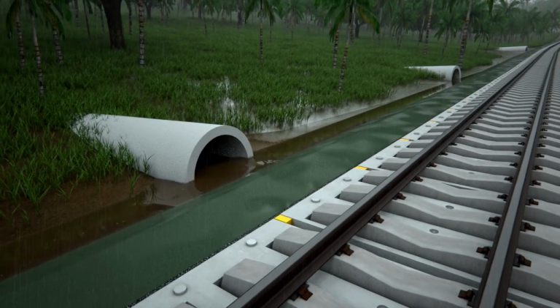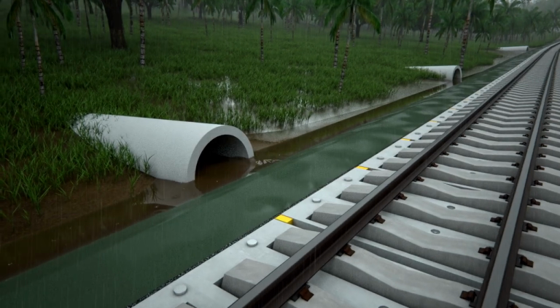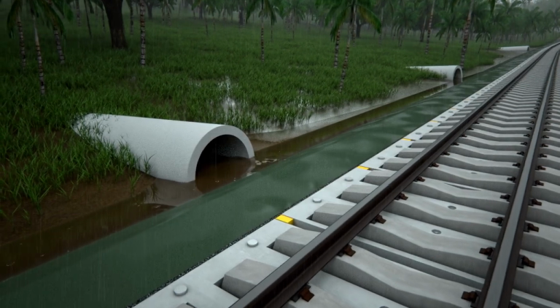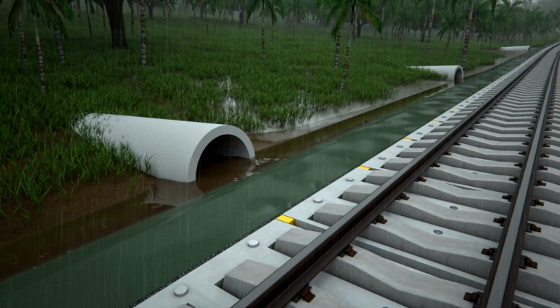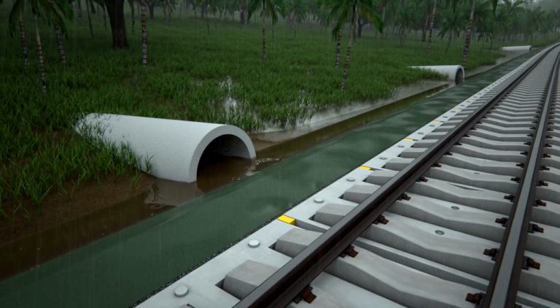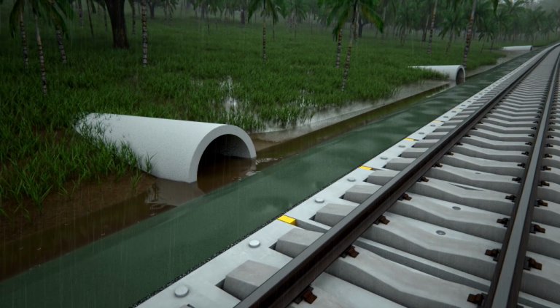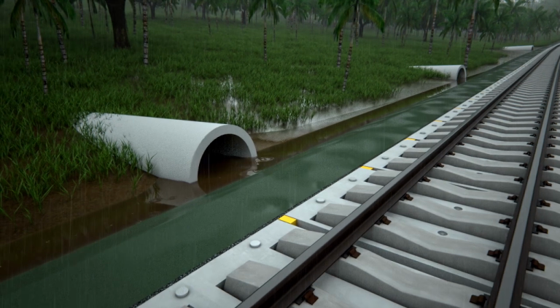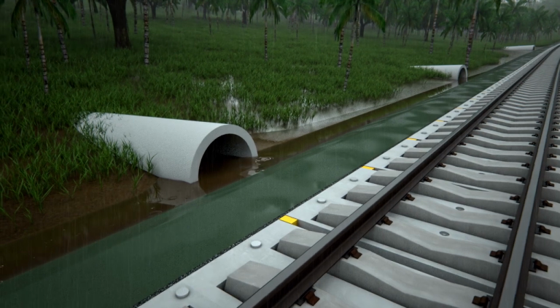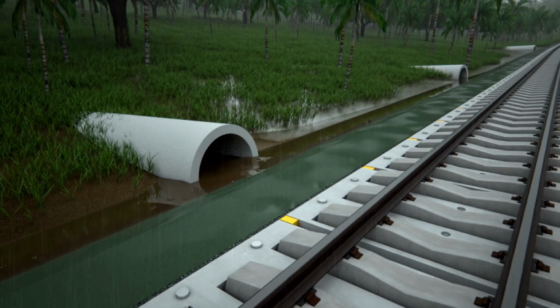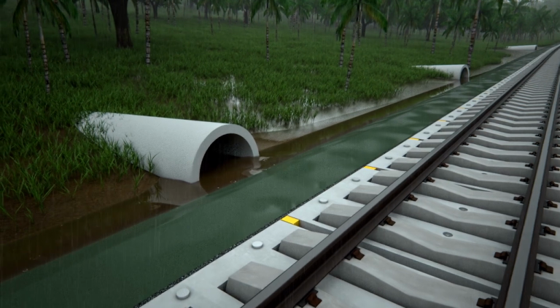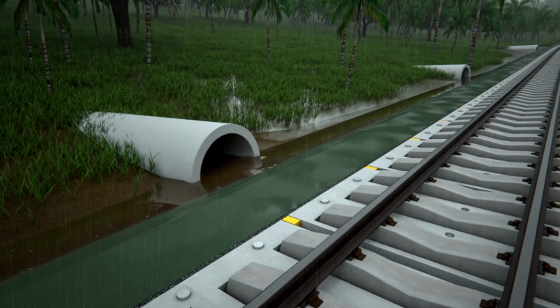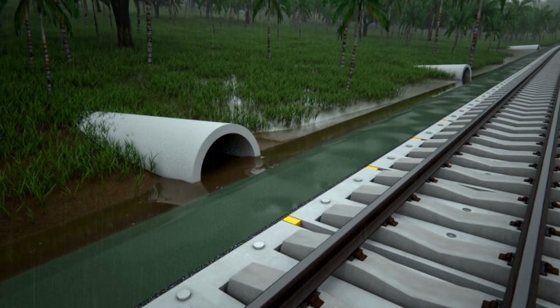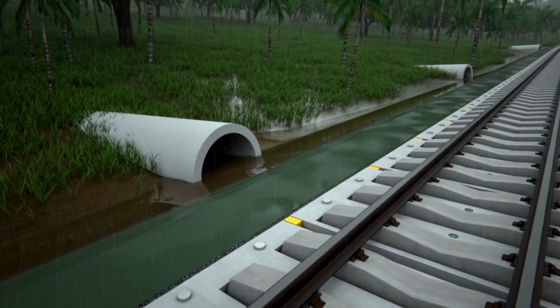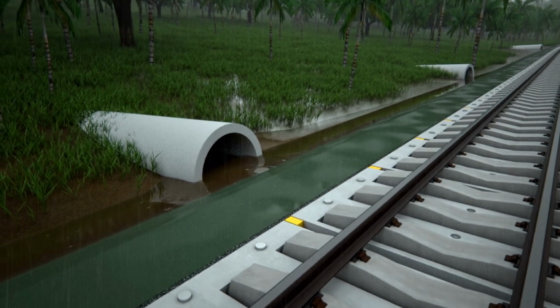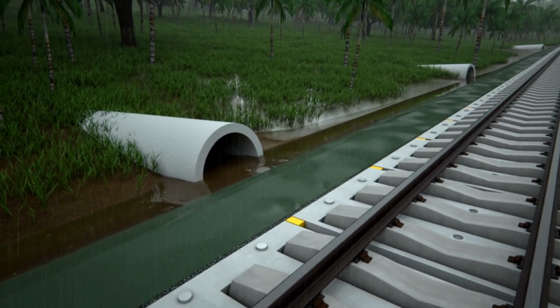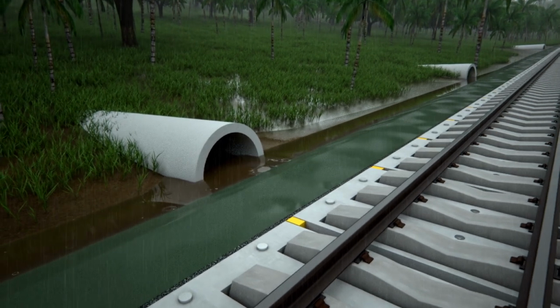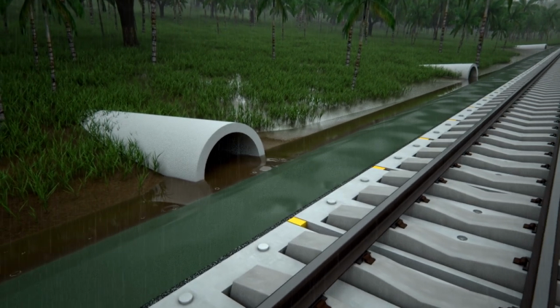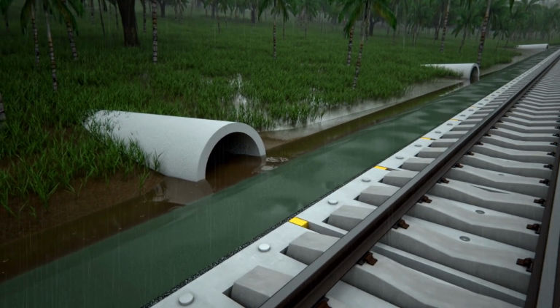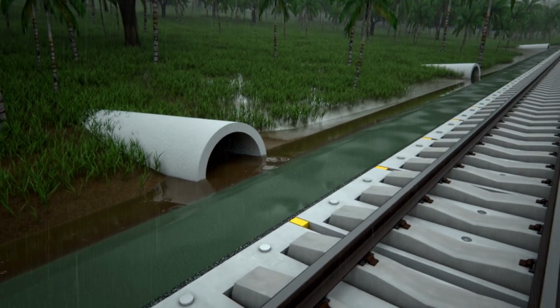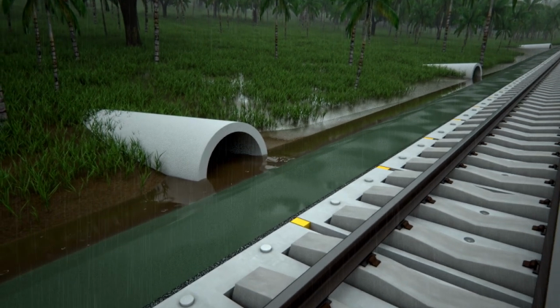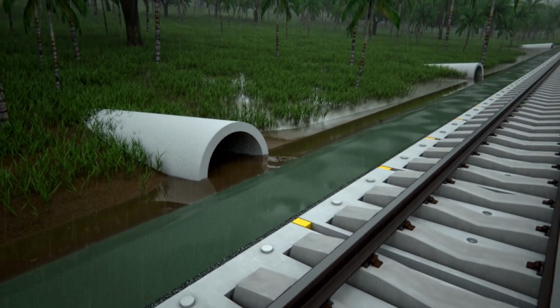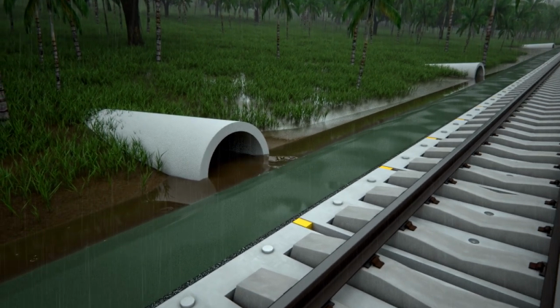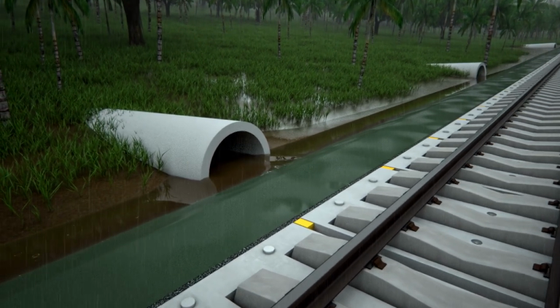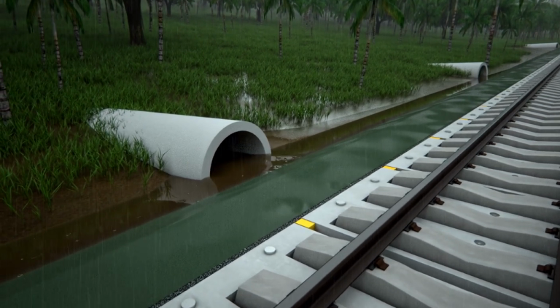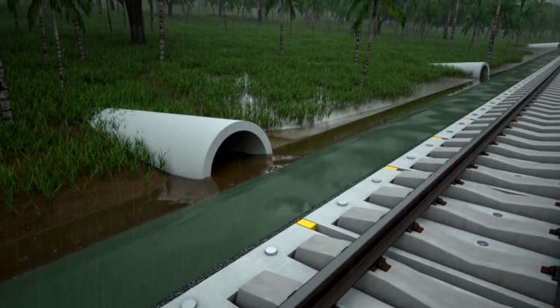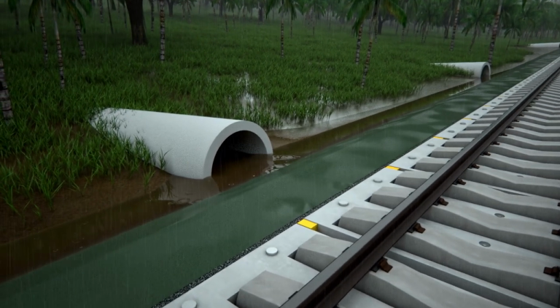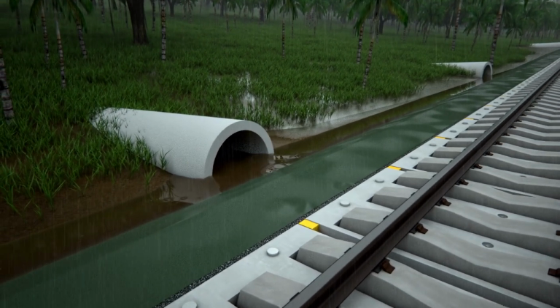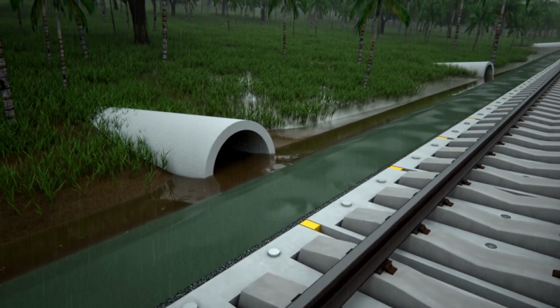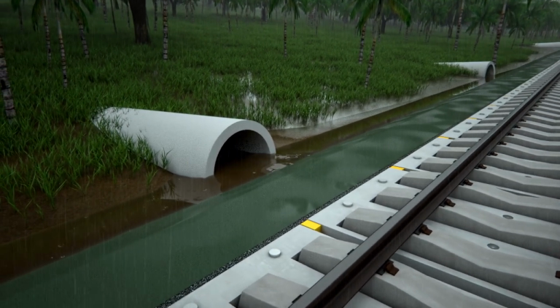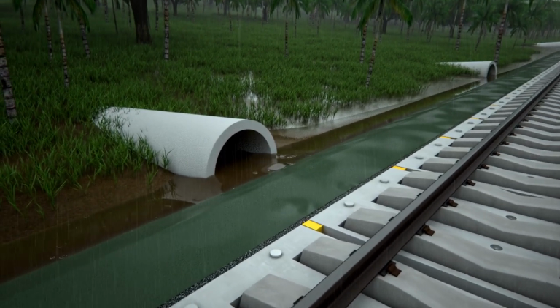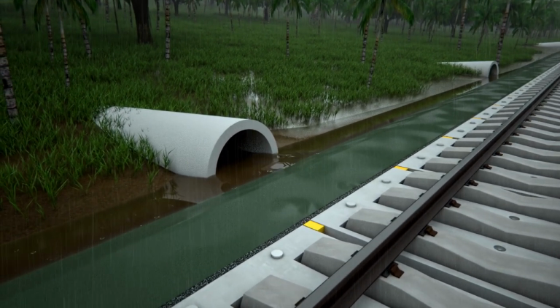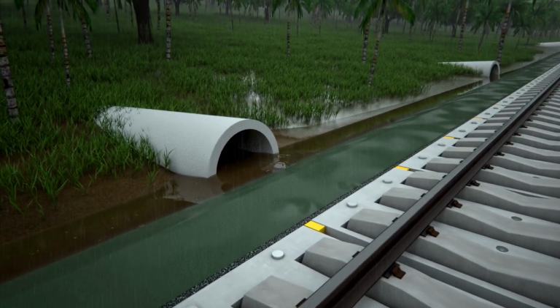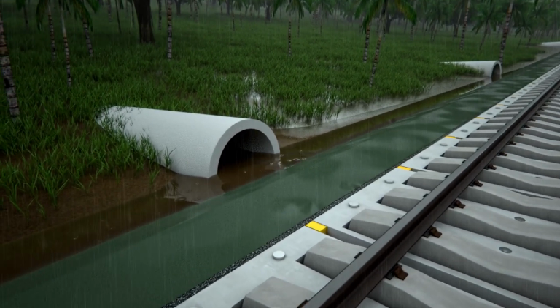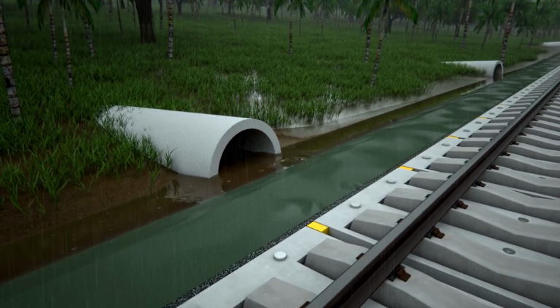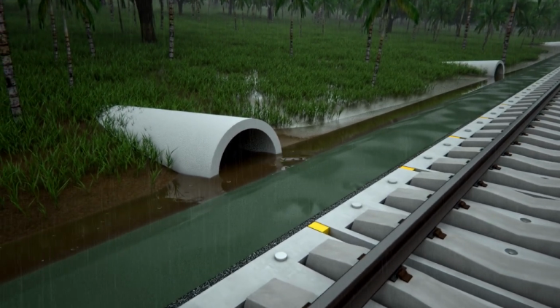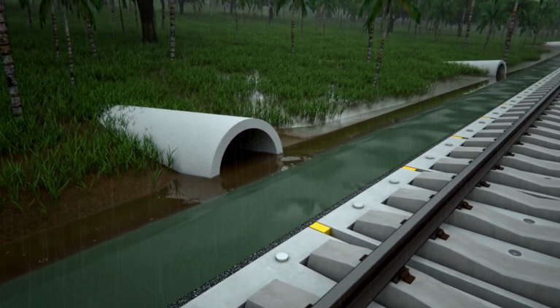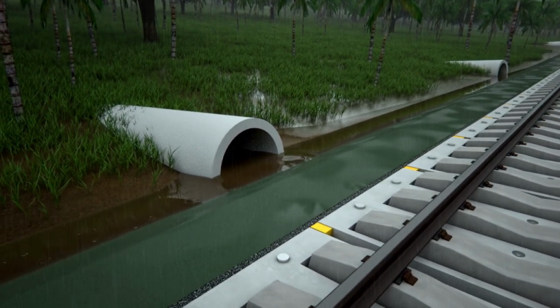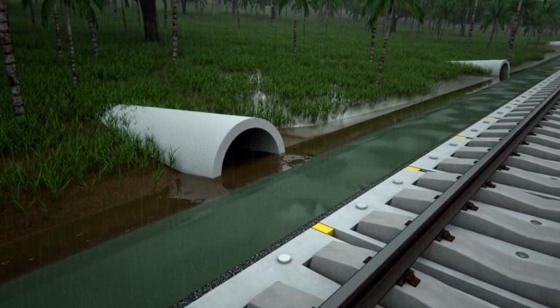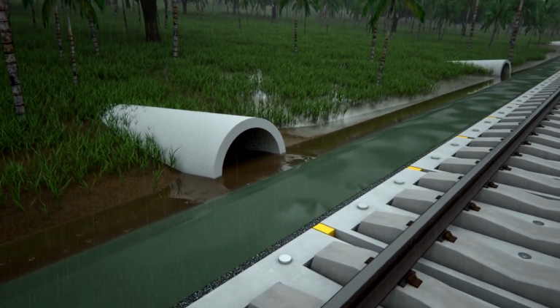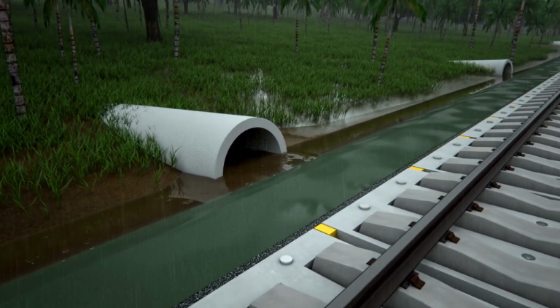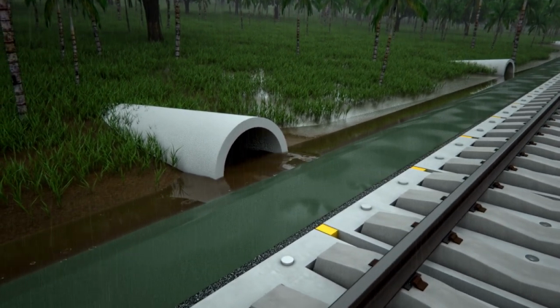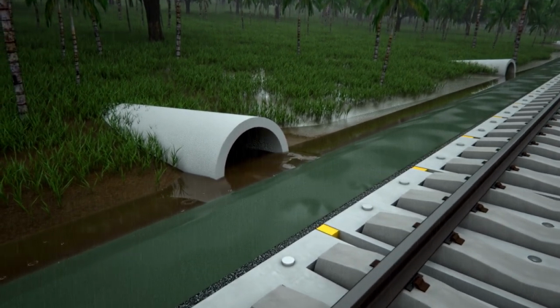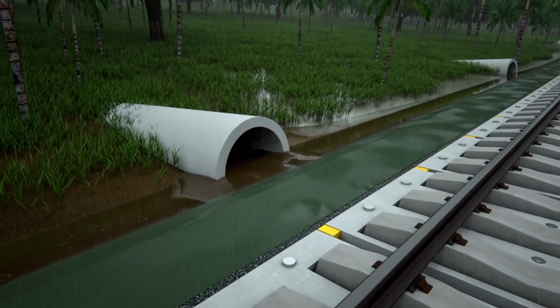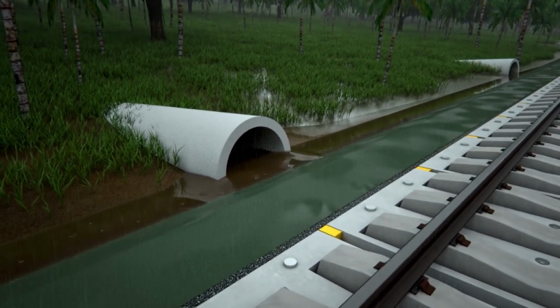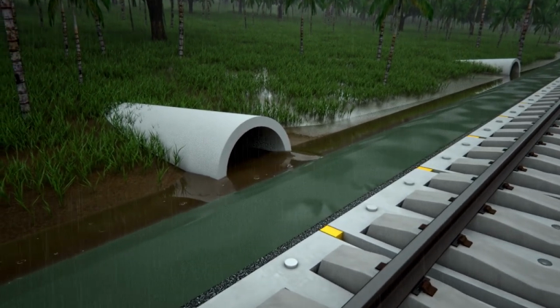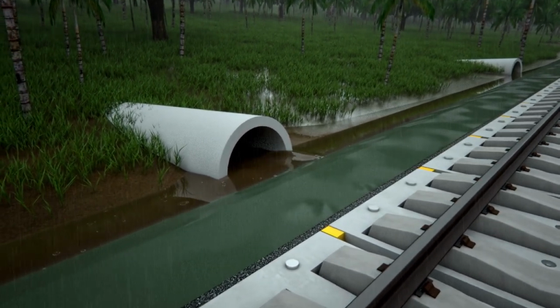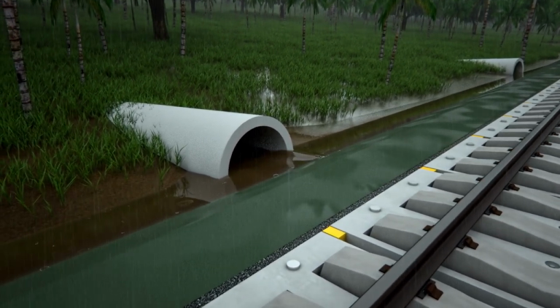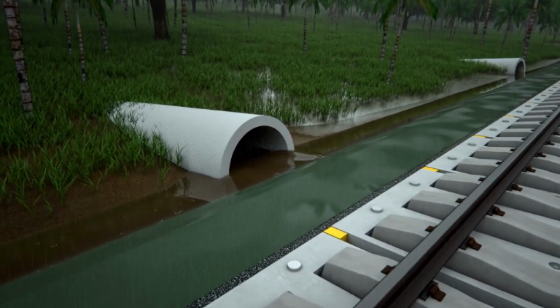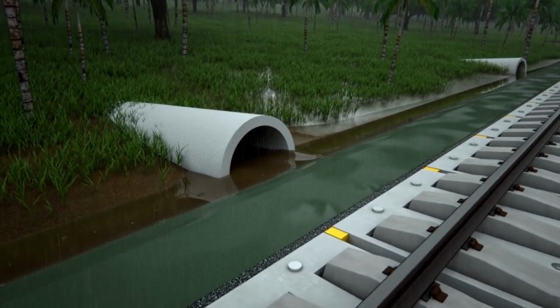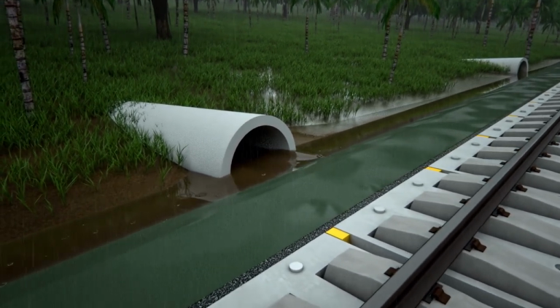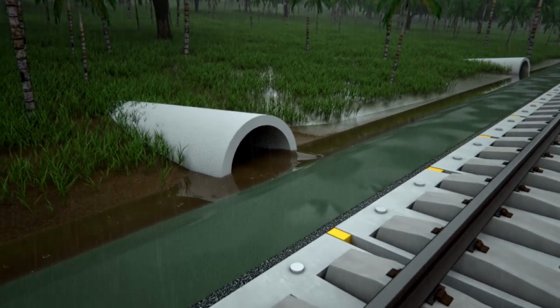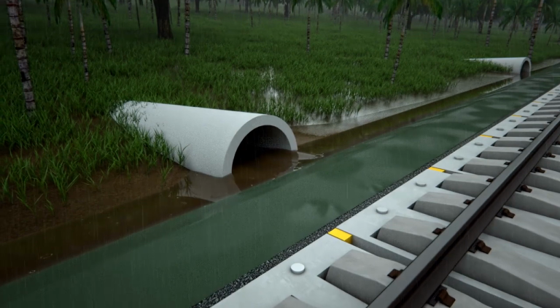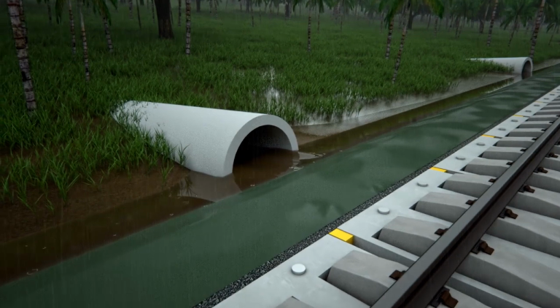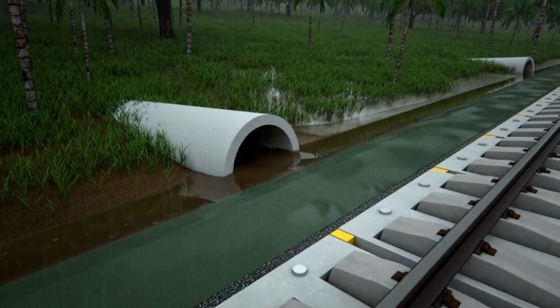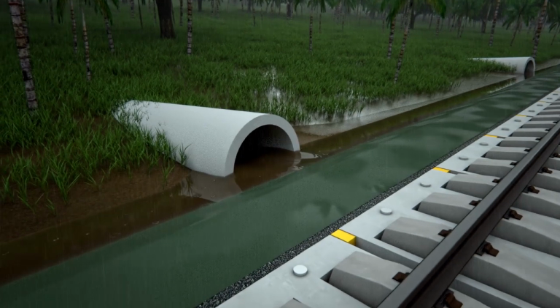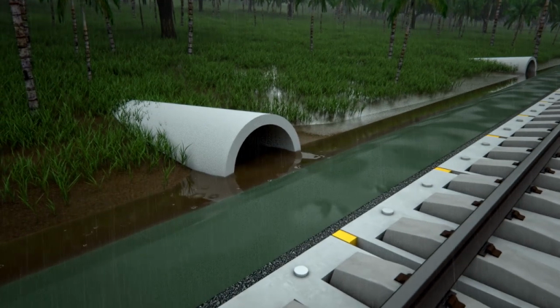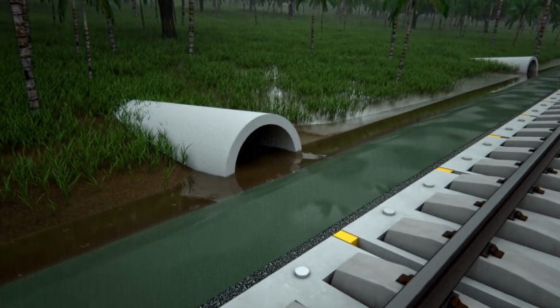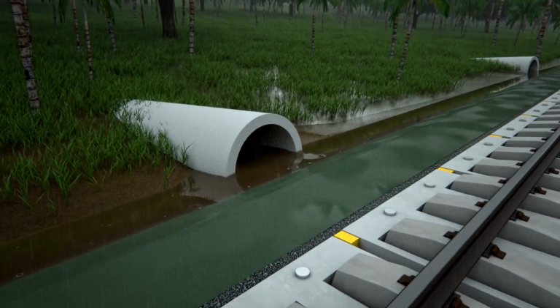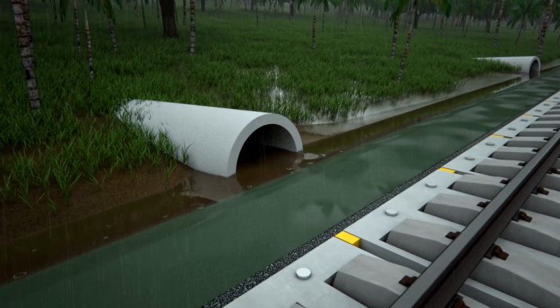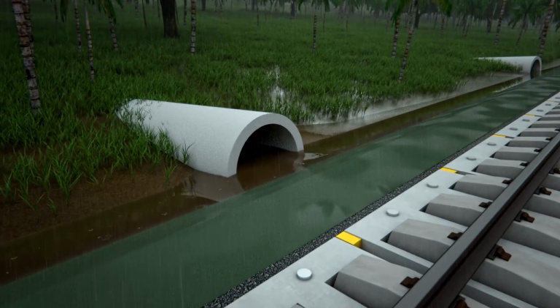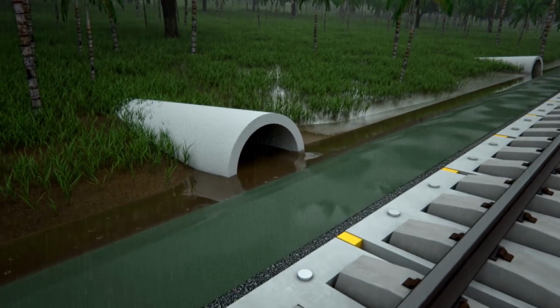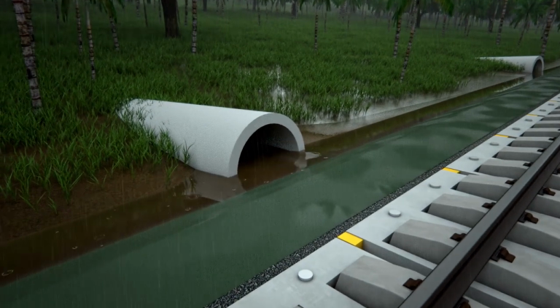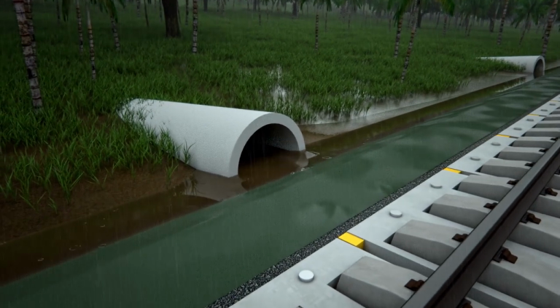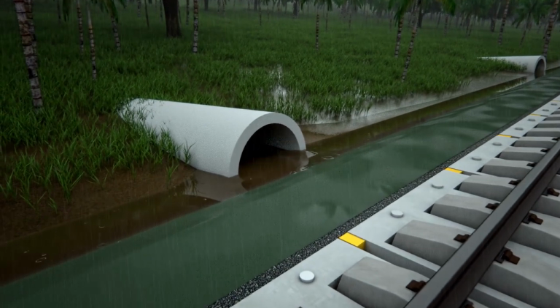With no water build-up, maintenance costs are heavily reduced and labour forces can be deployed elsewhere.